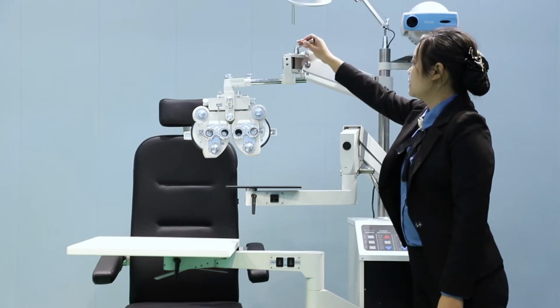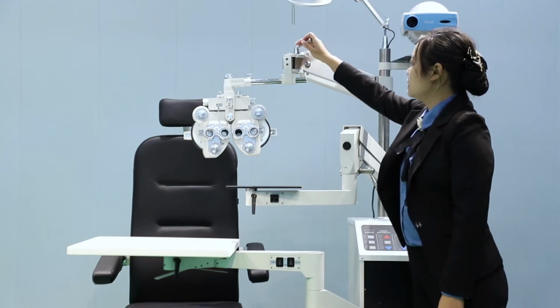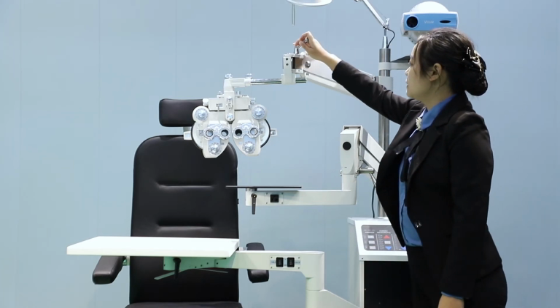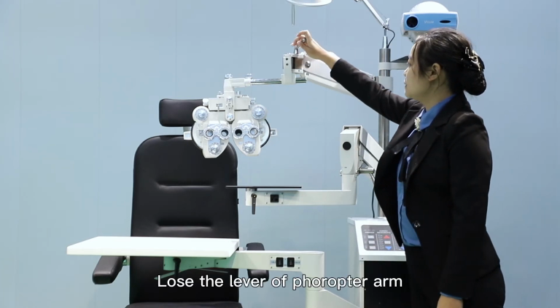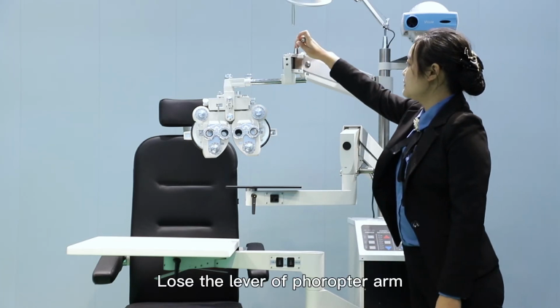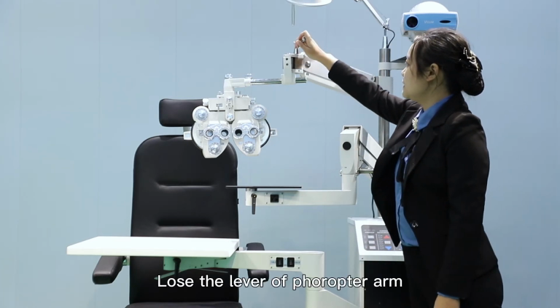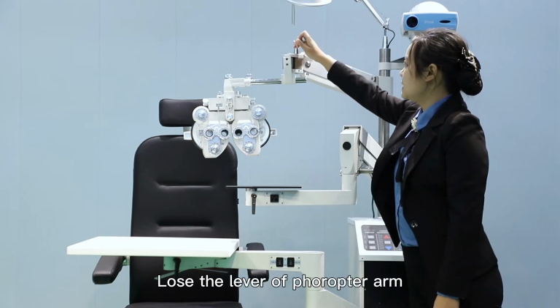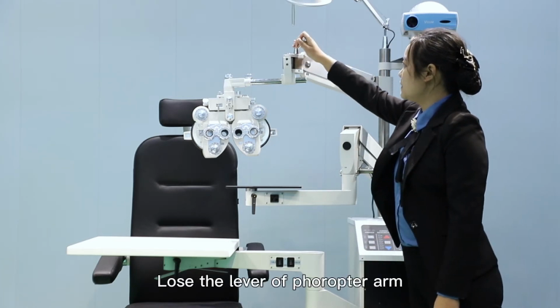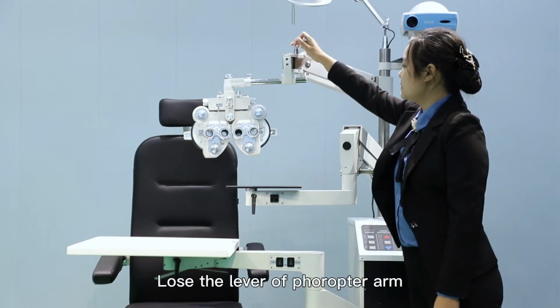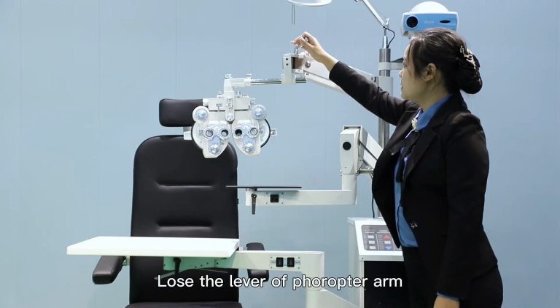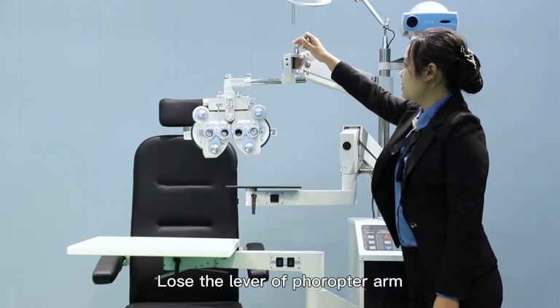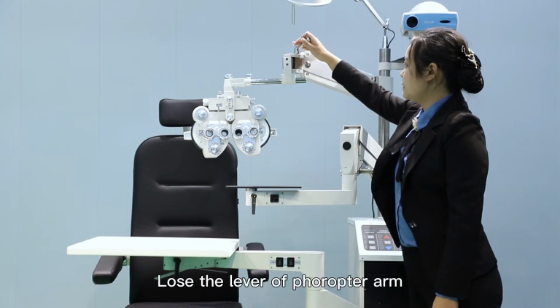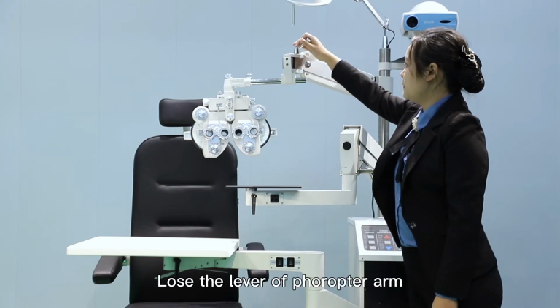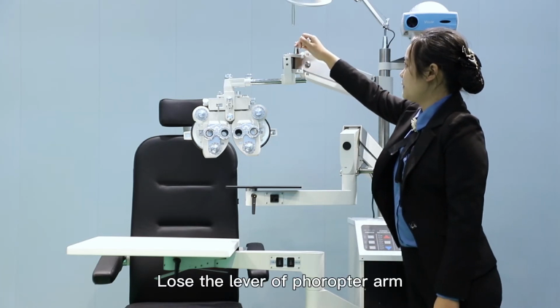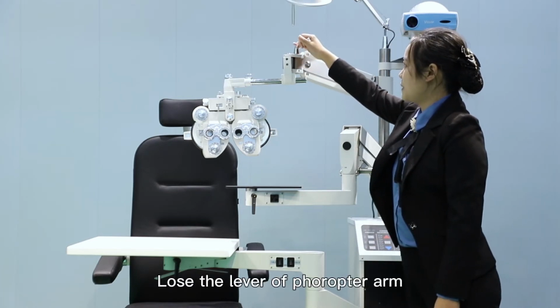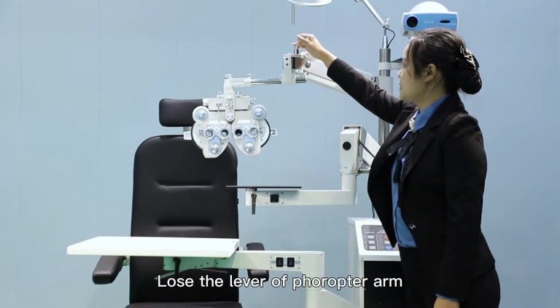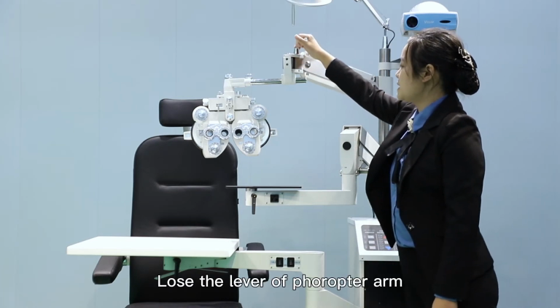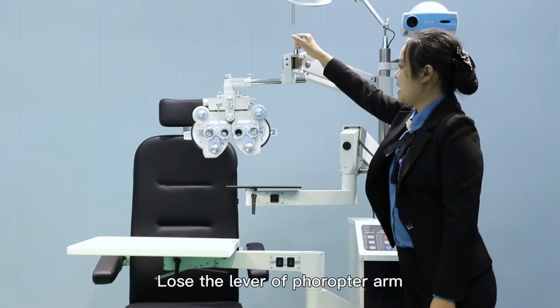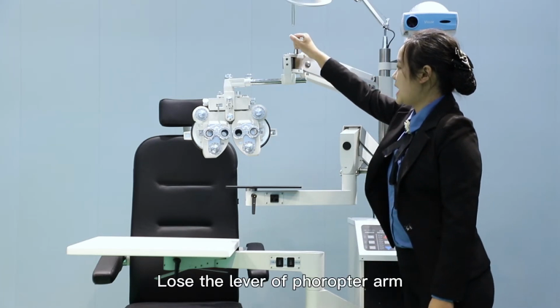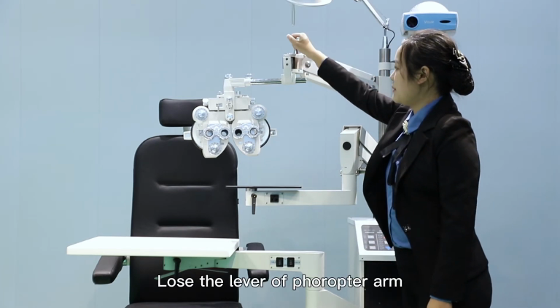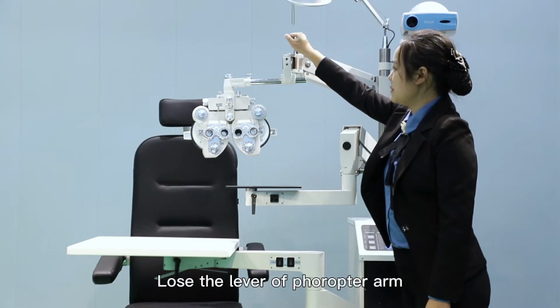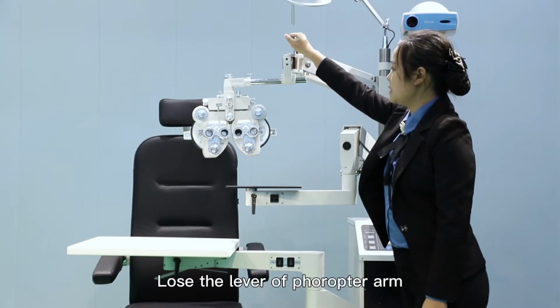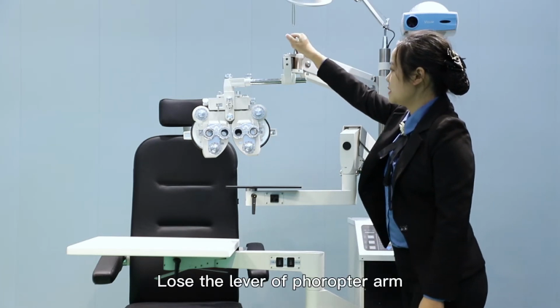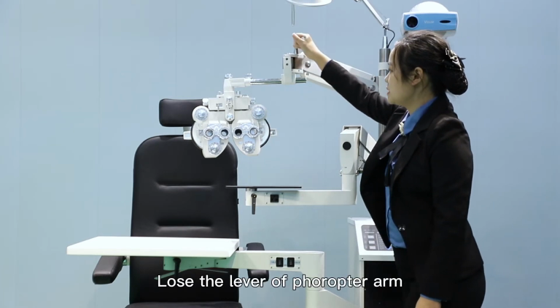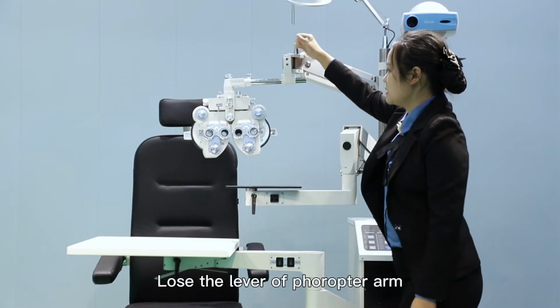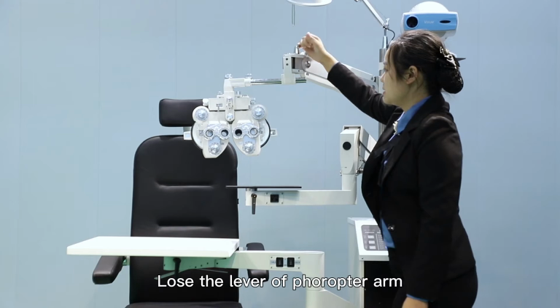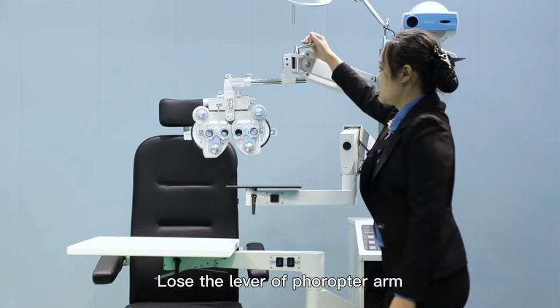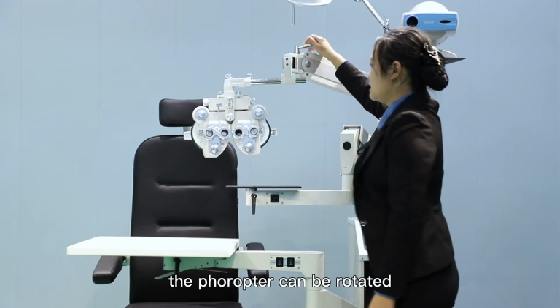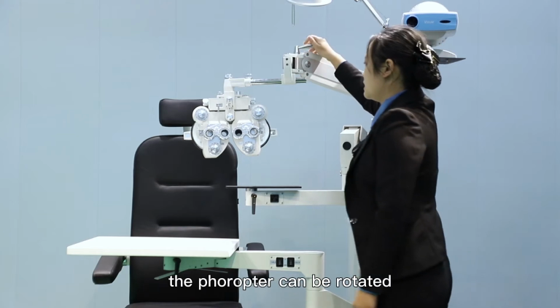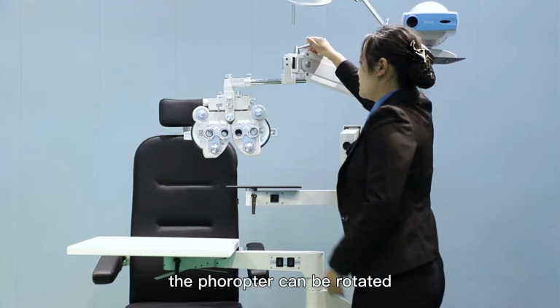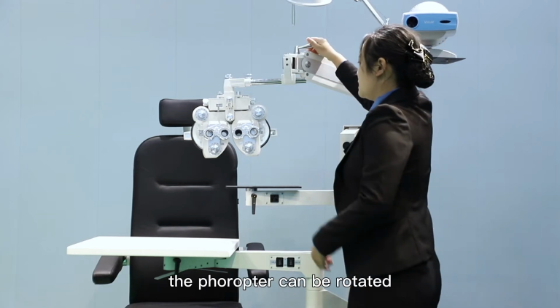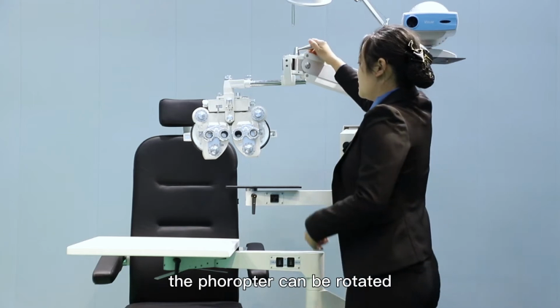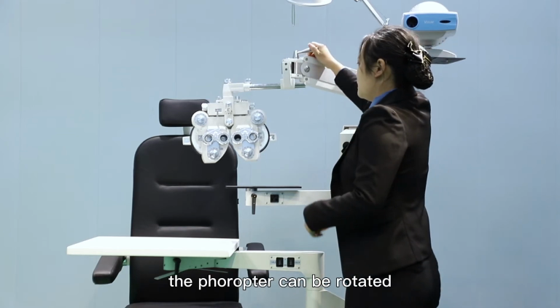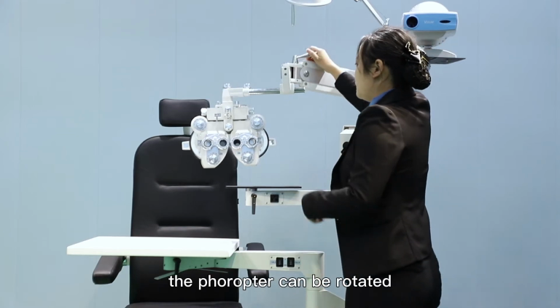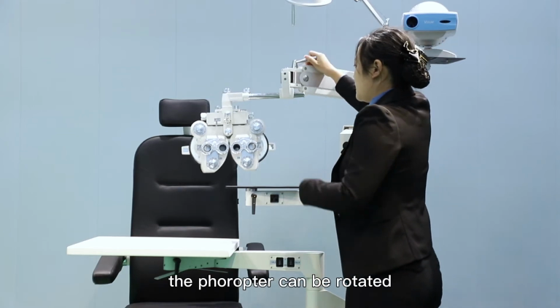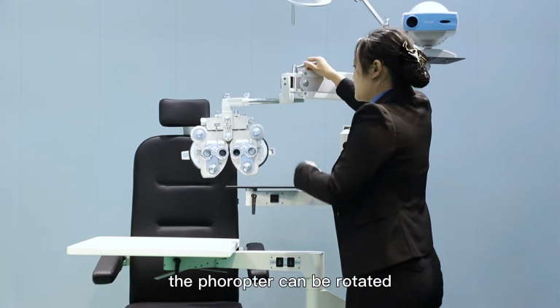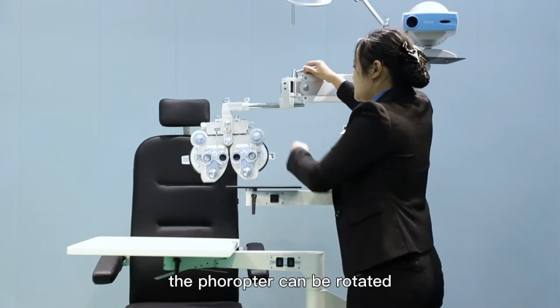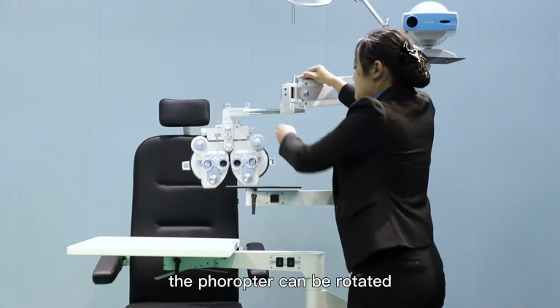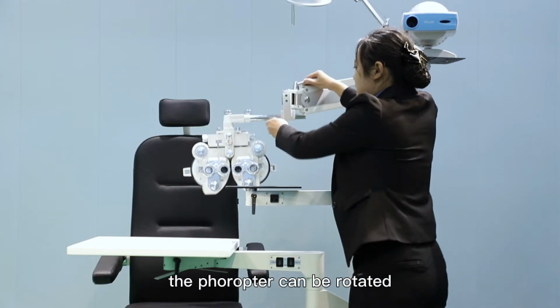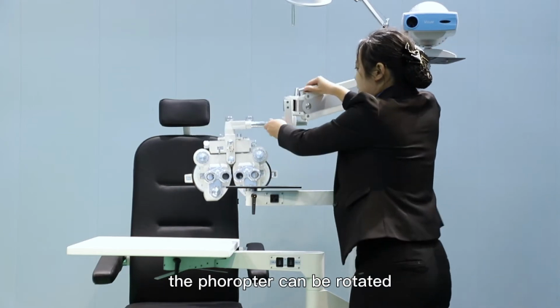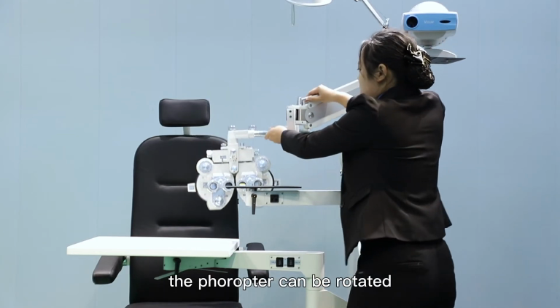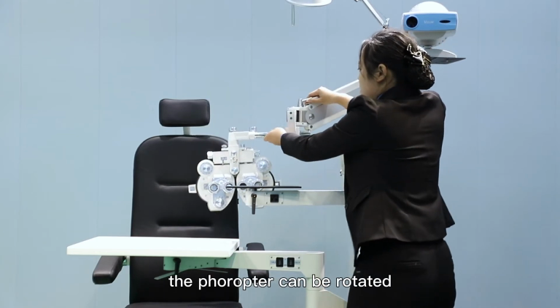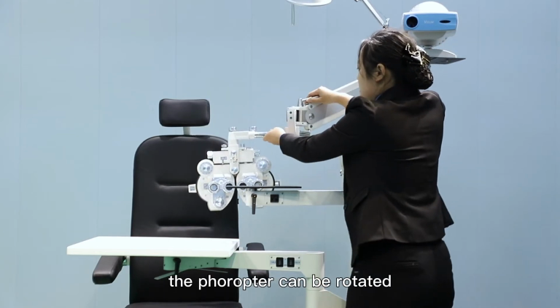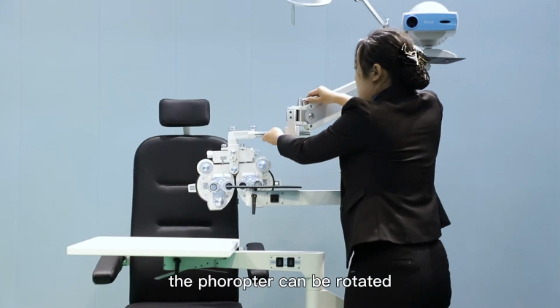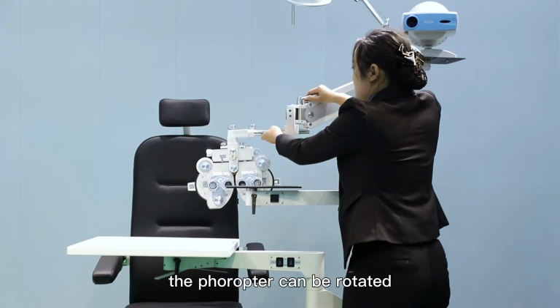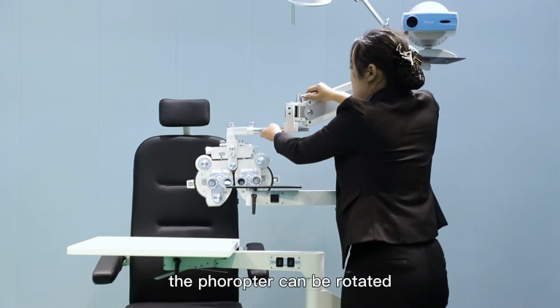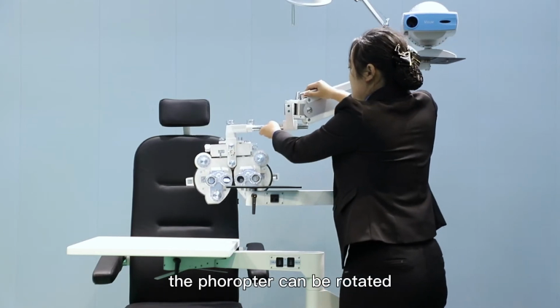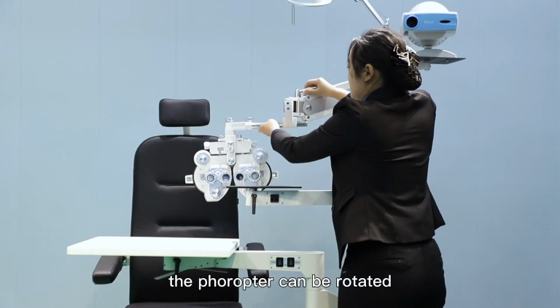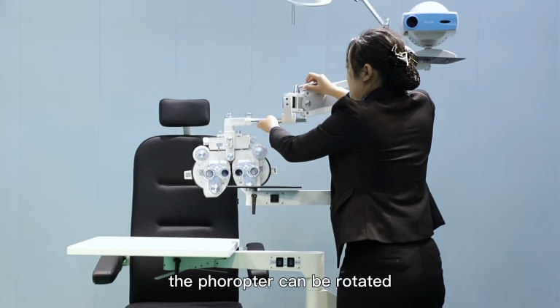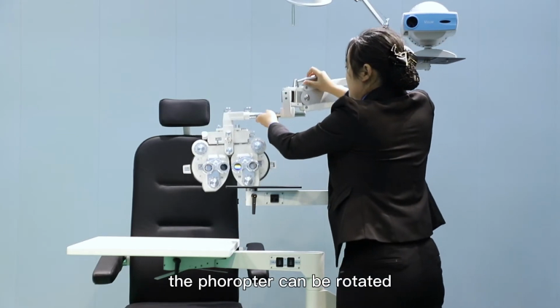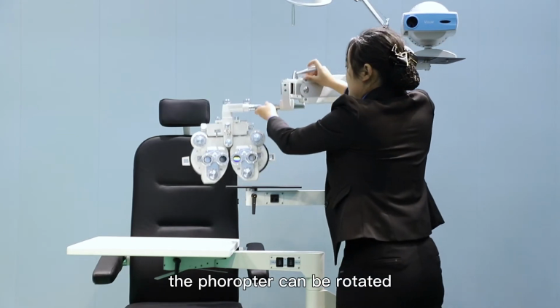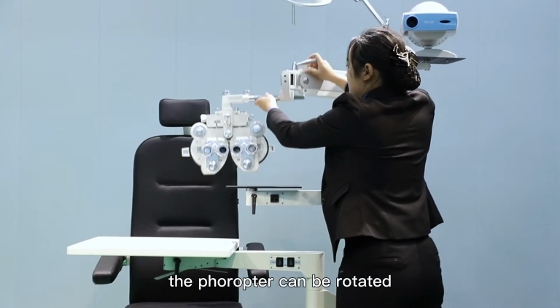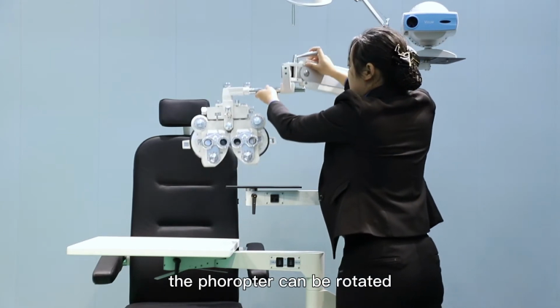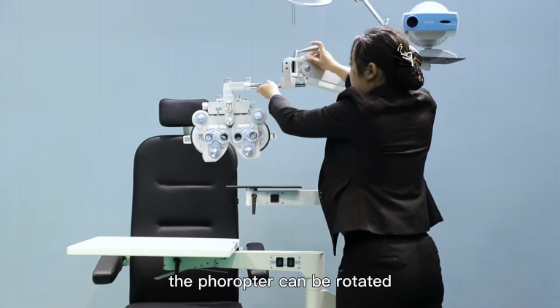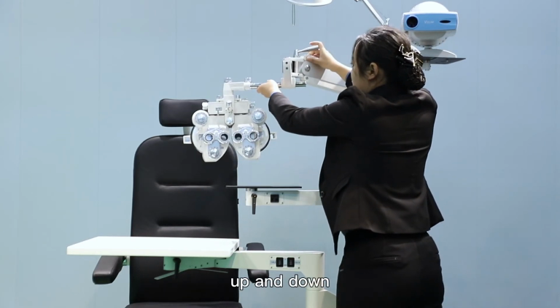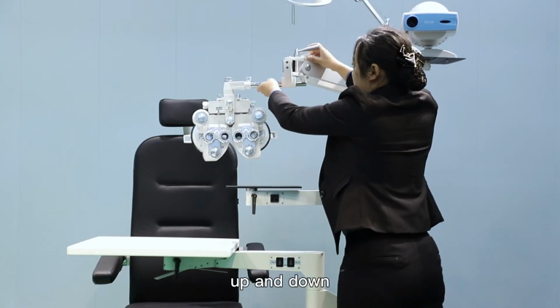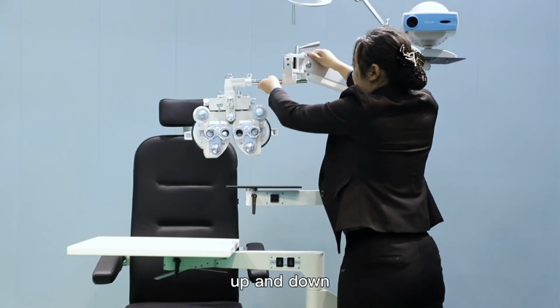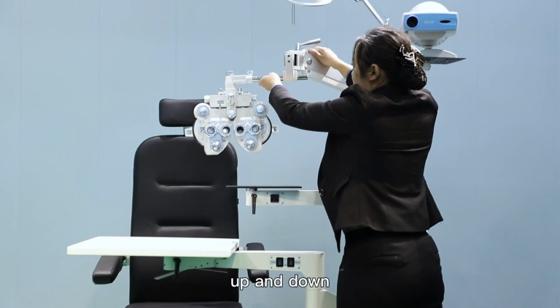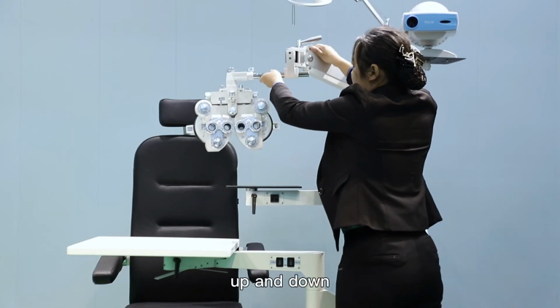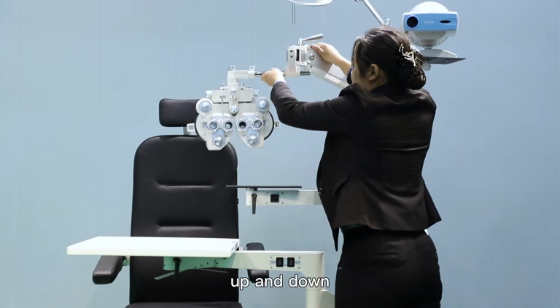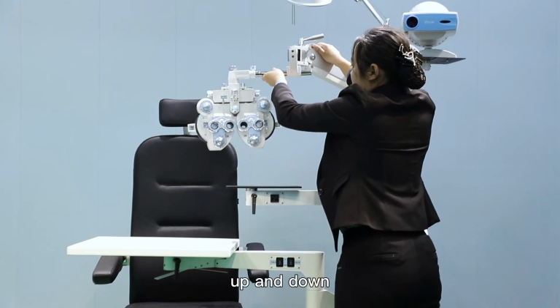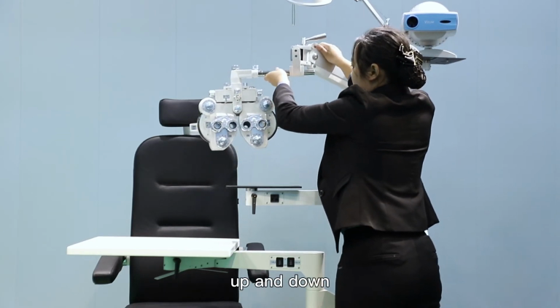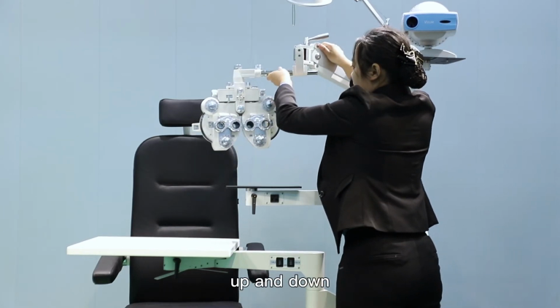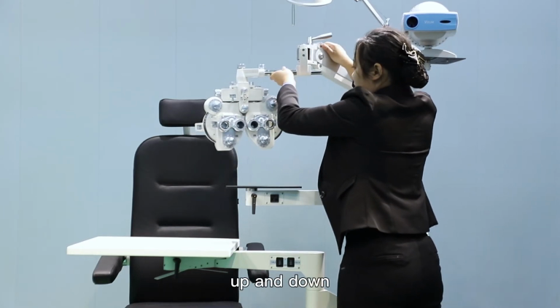Loosen the lock of the keratometer arm and the lever of the fracture arm, and the fracture arm can be rotated up and down.